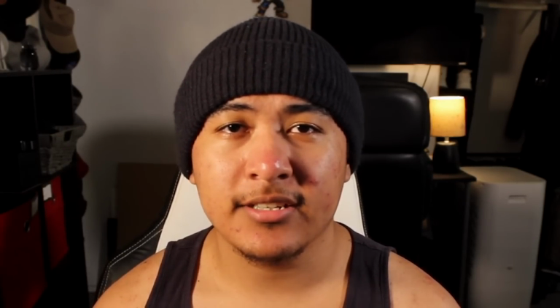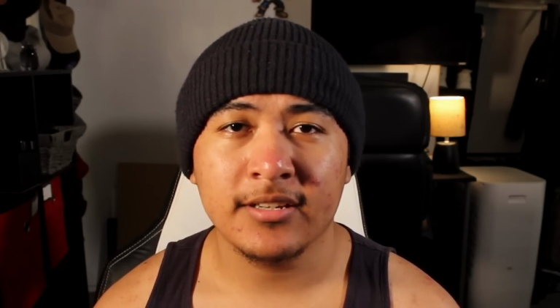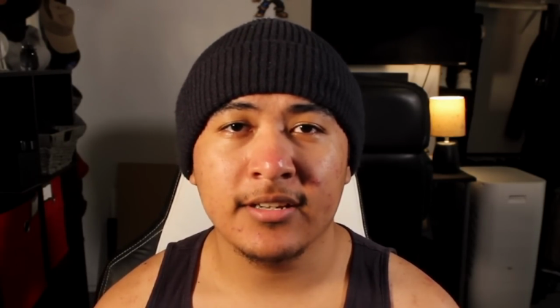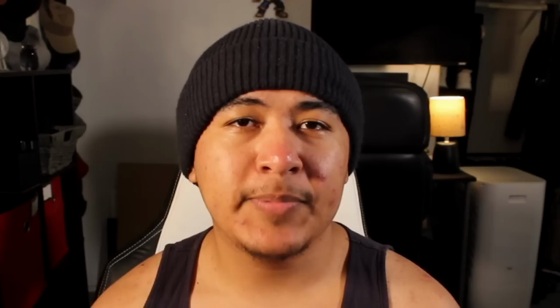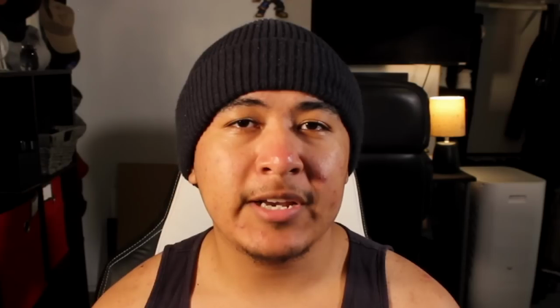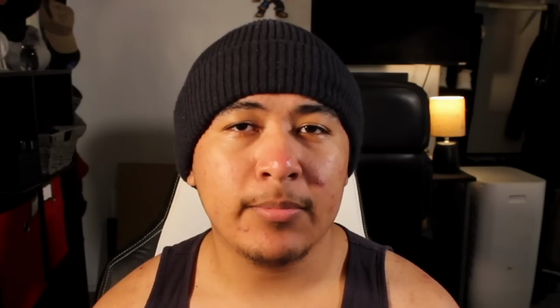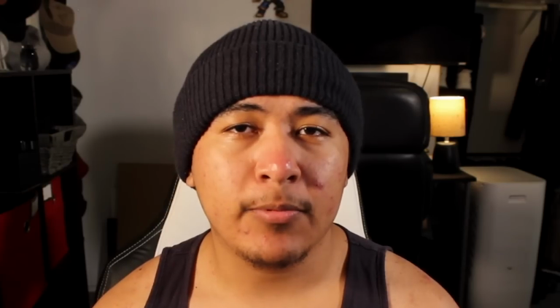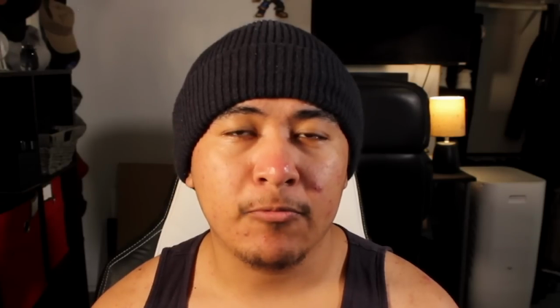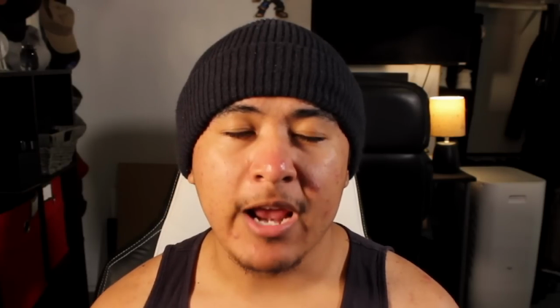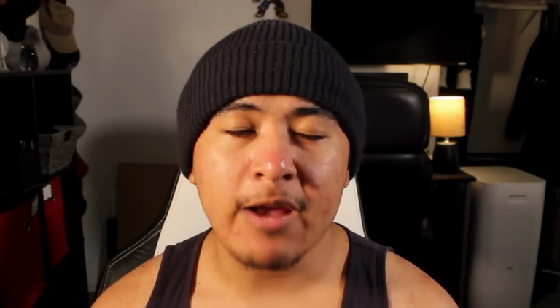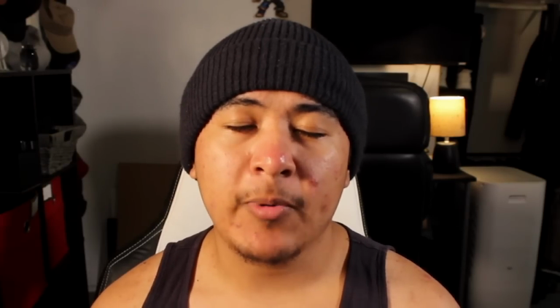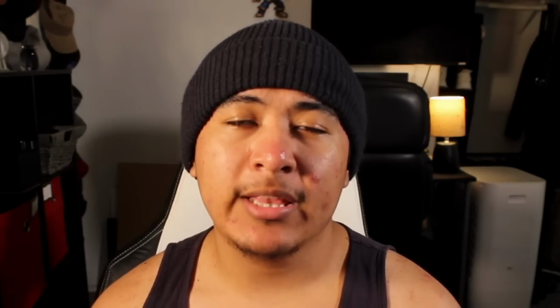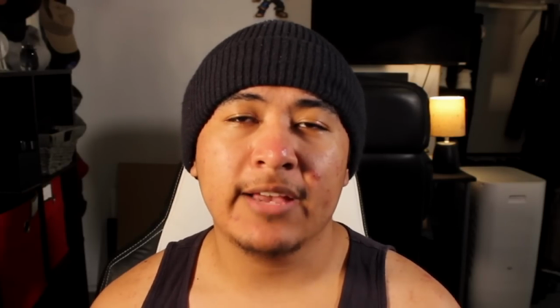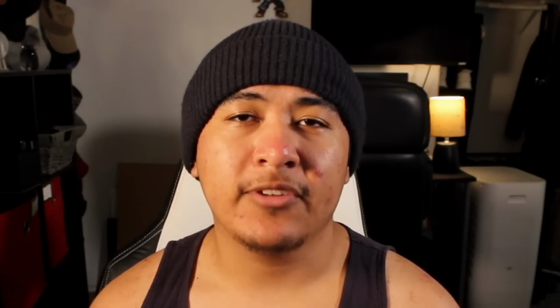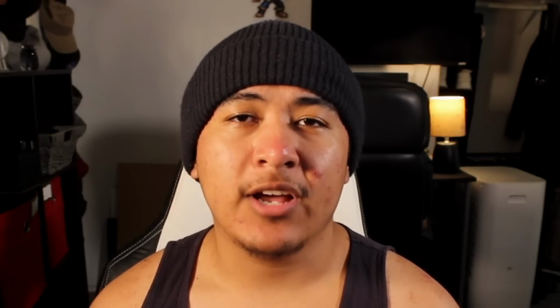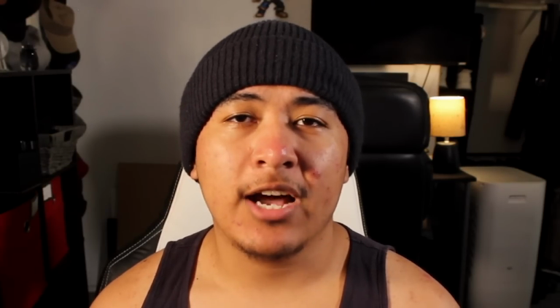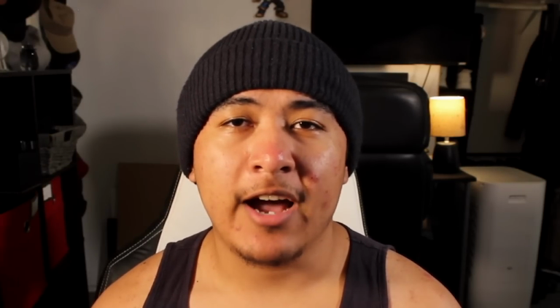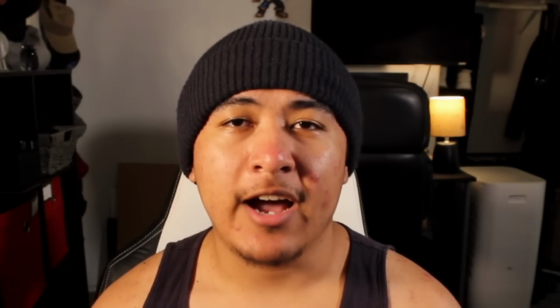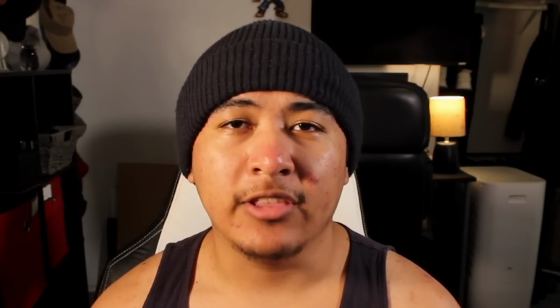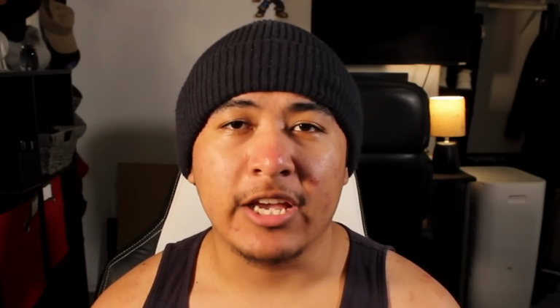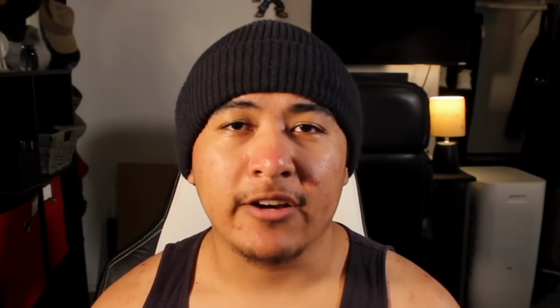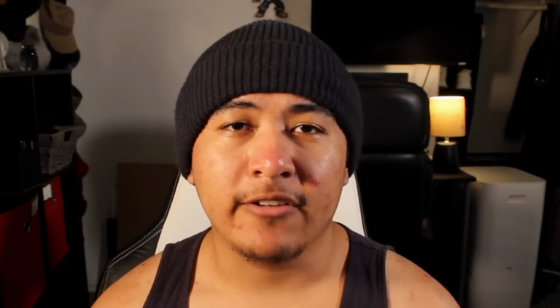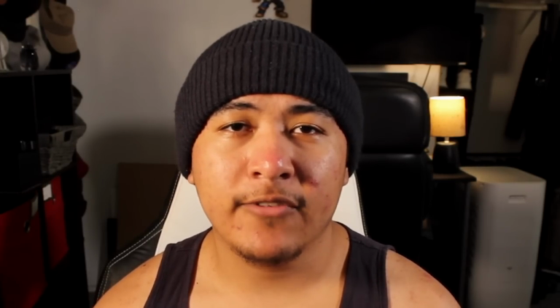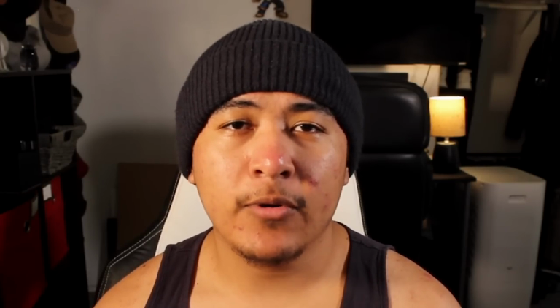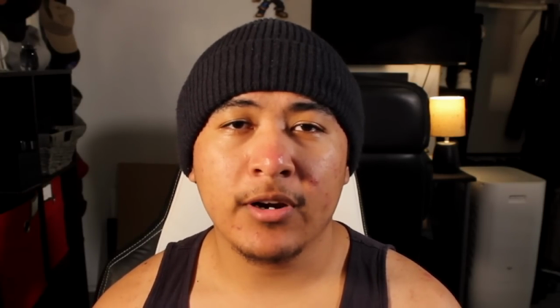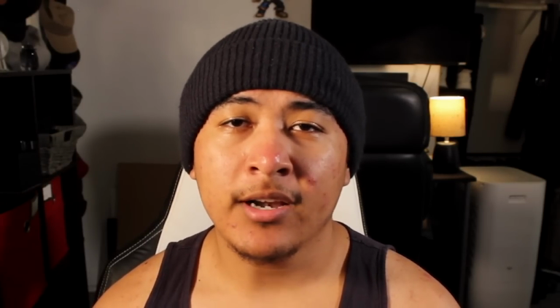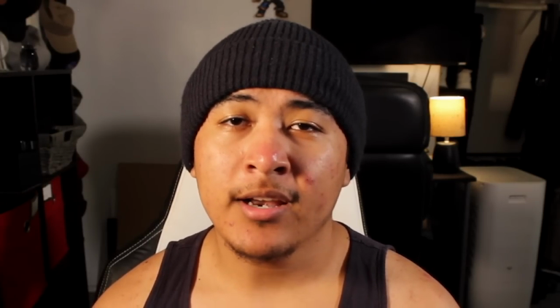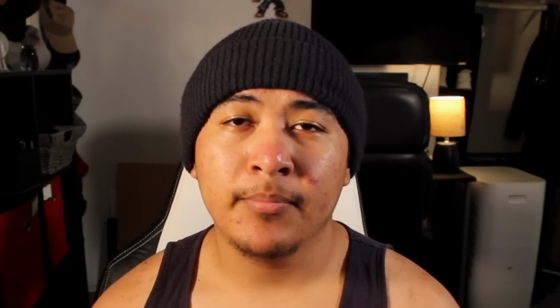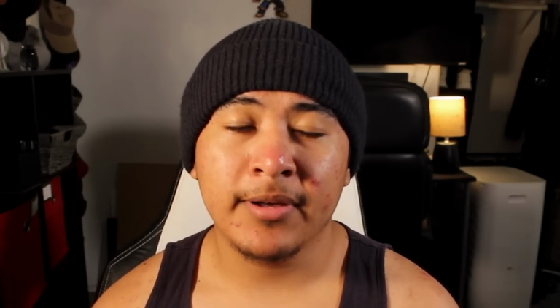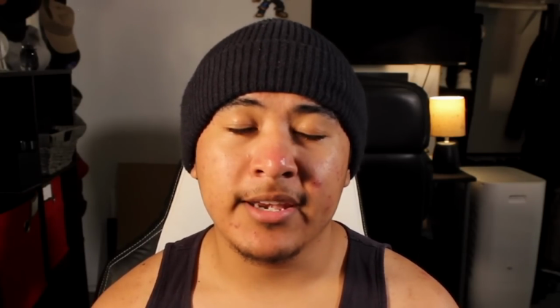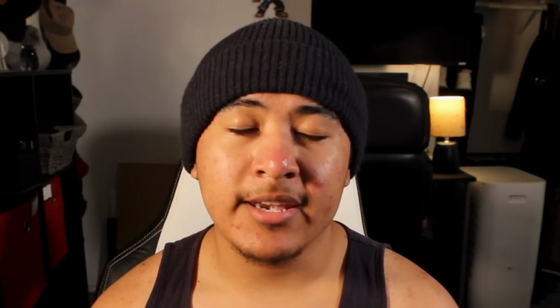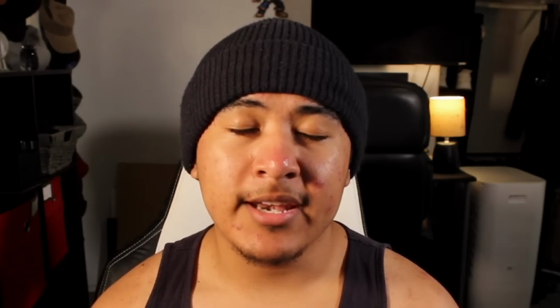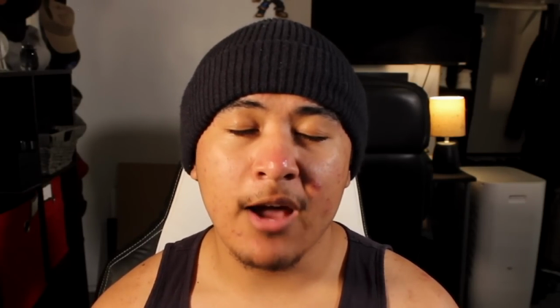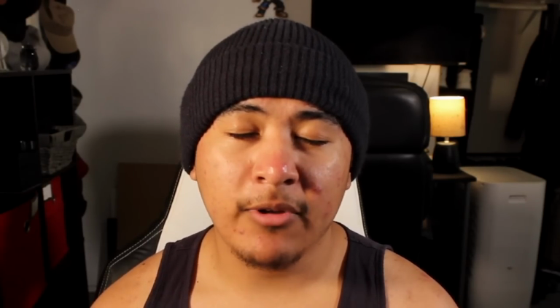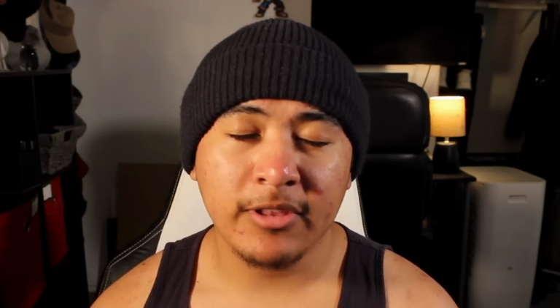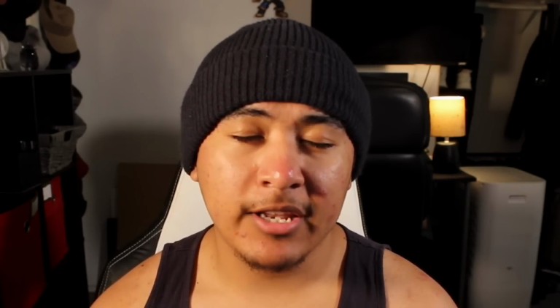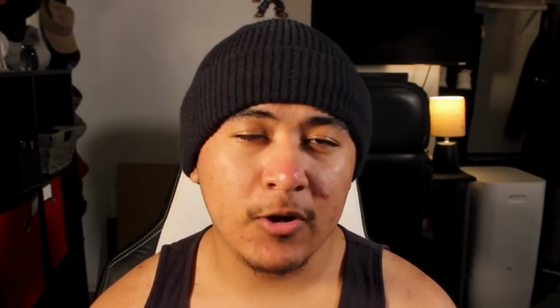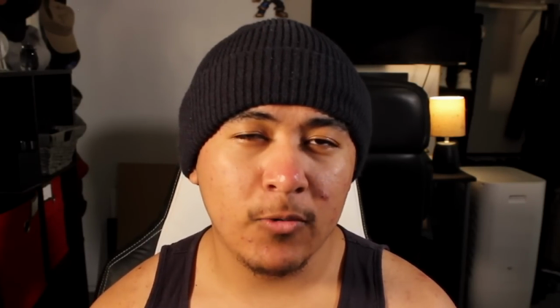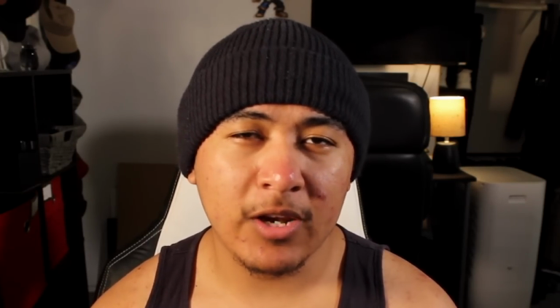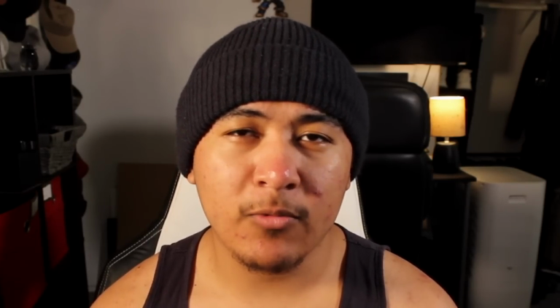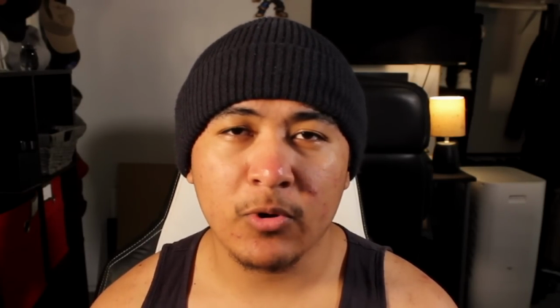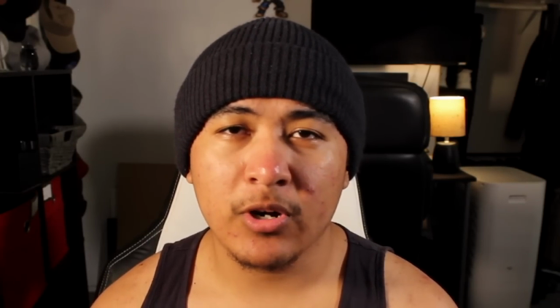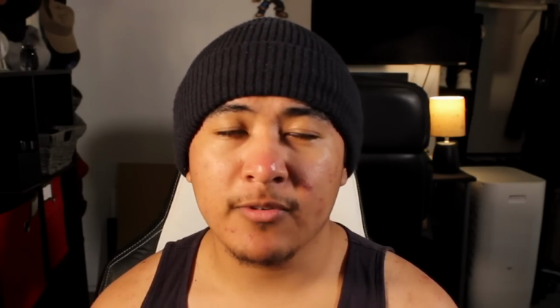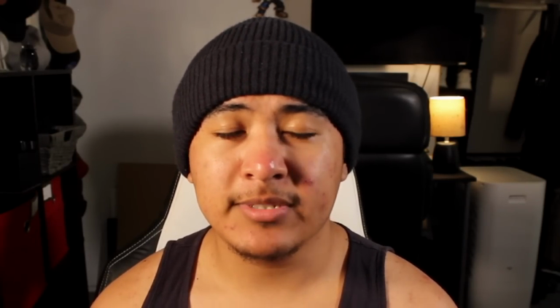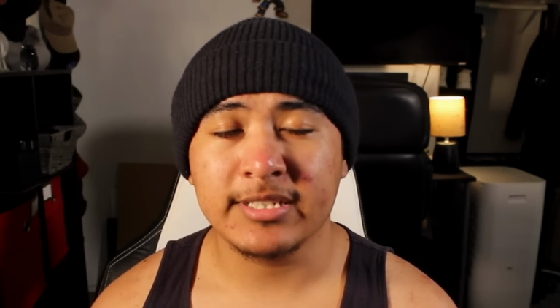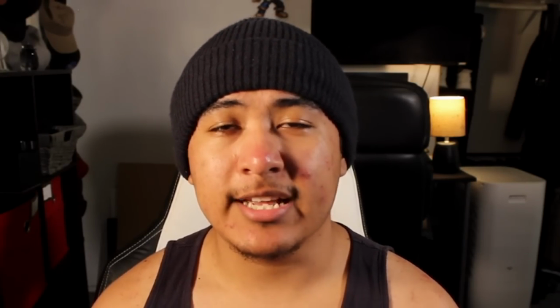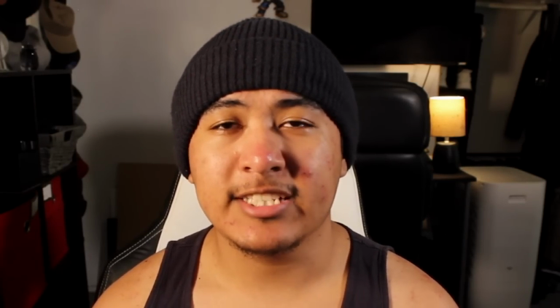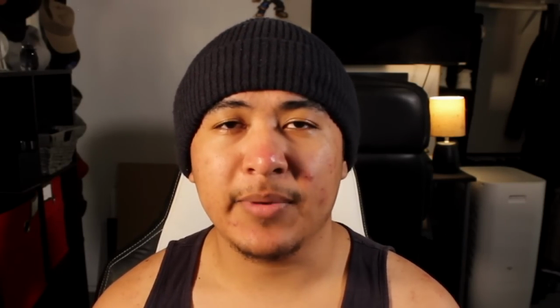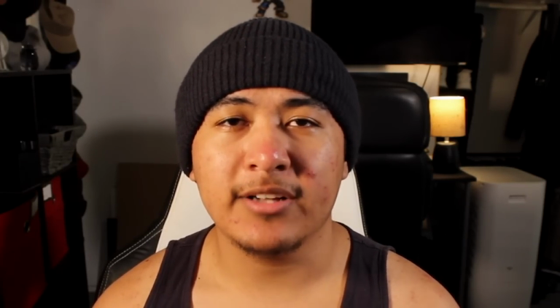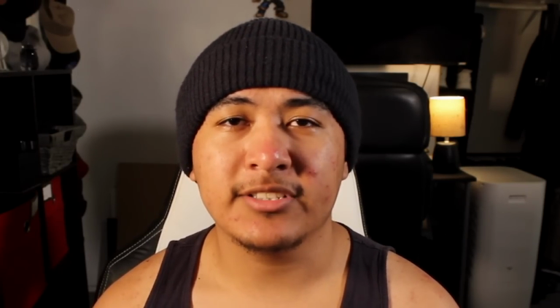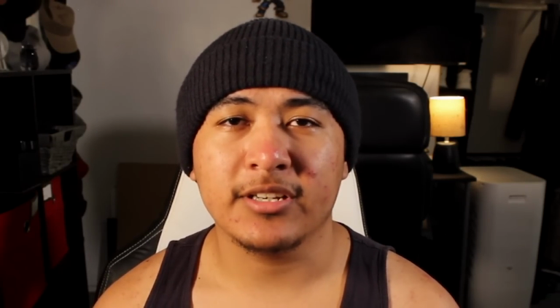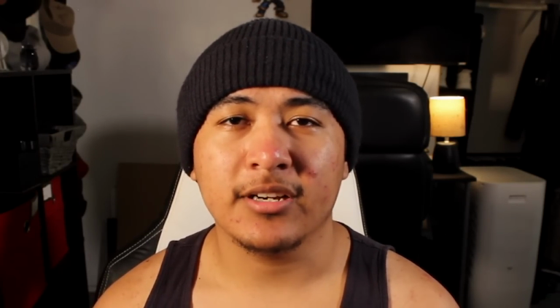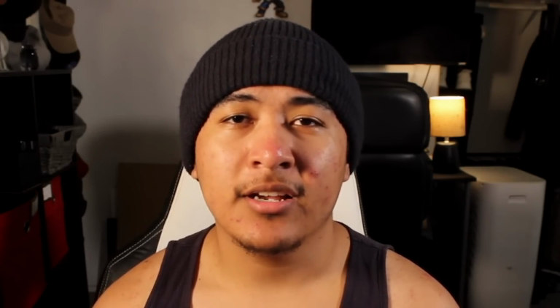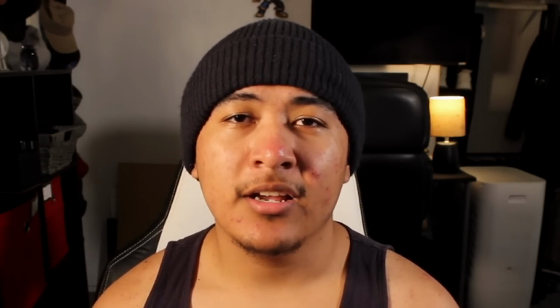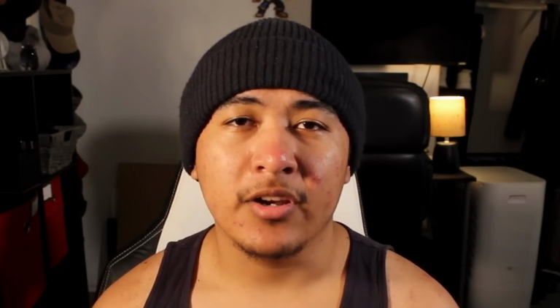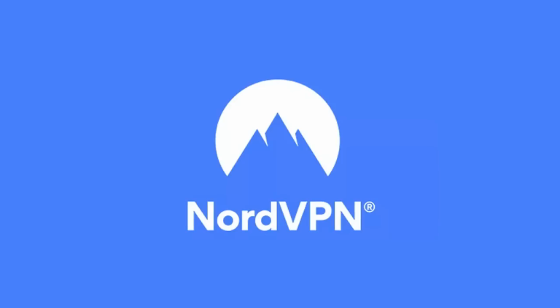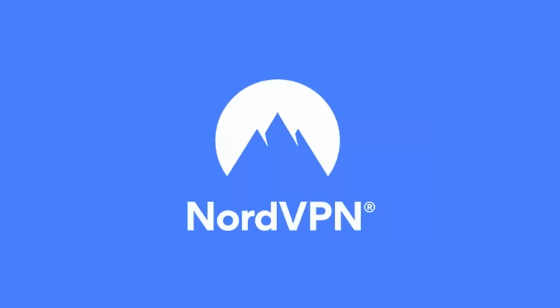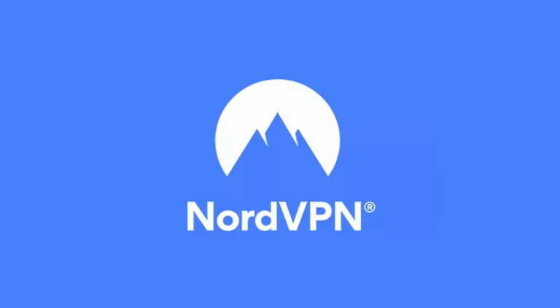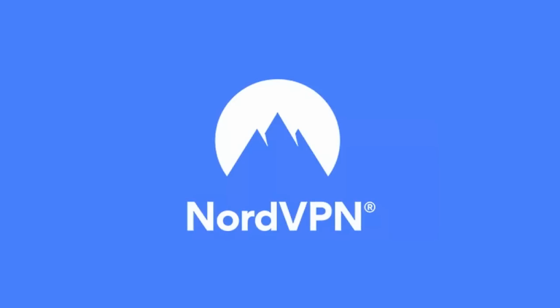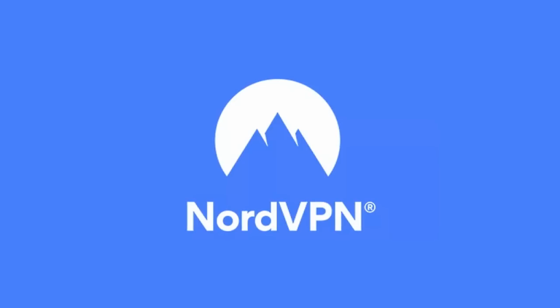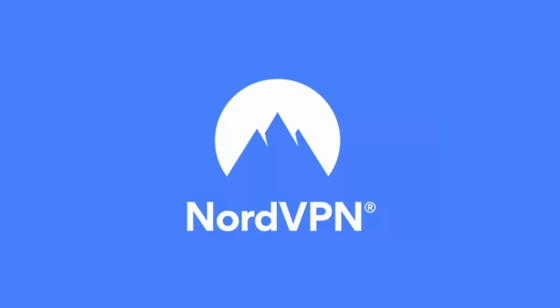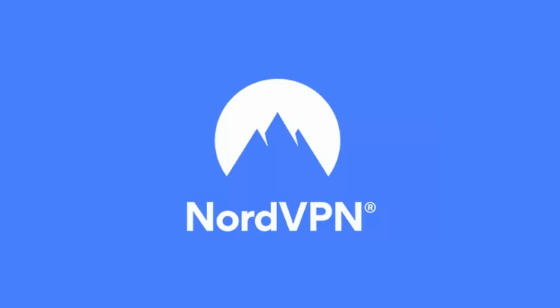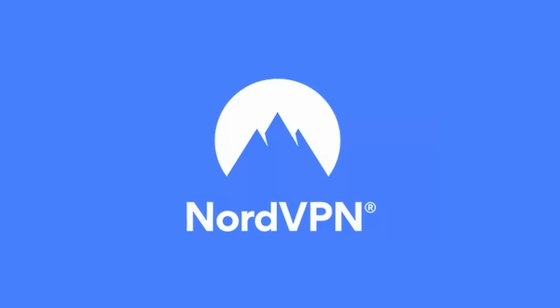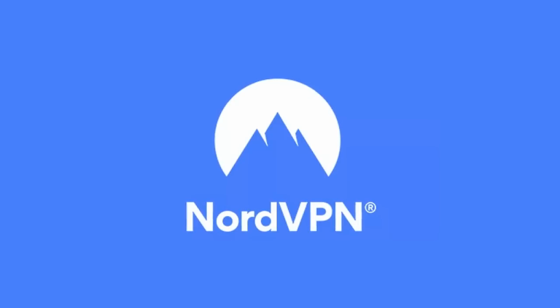Let's pick up right where we left off in Layer 4, but not without a quick word from today's sponsor, NordVPN.